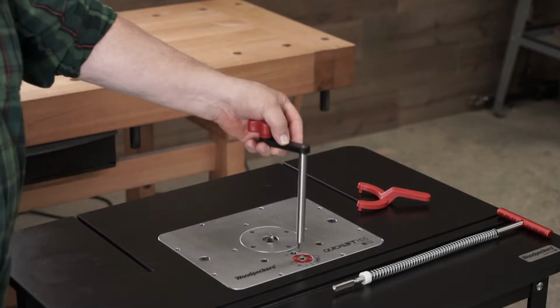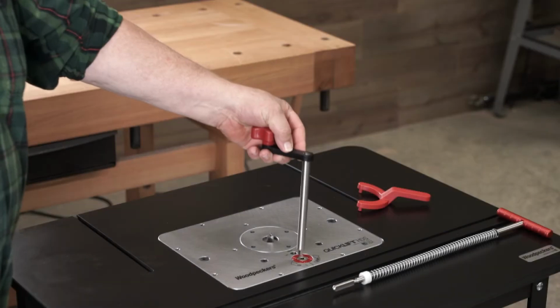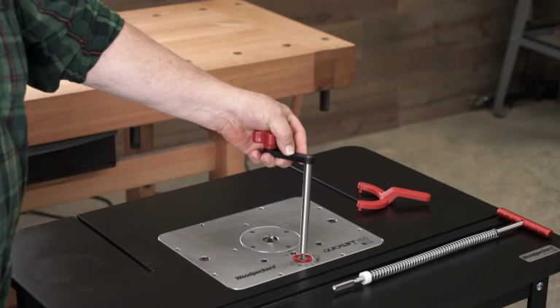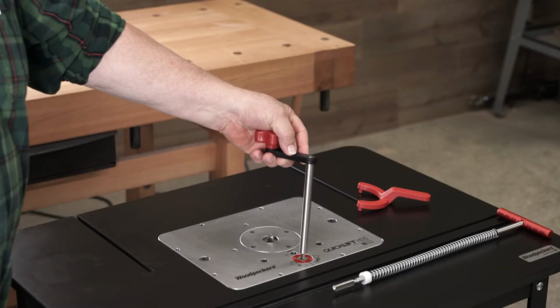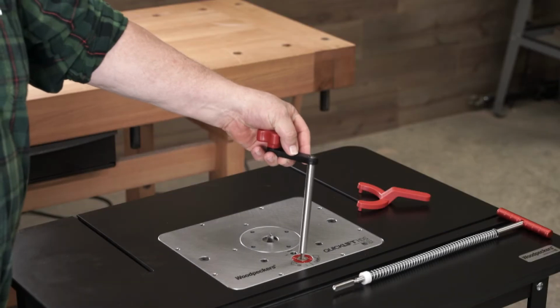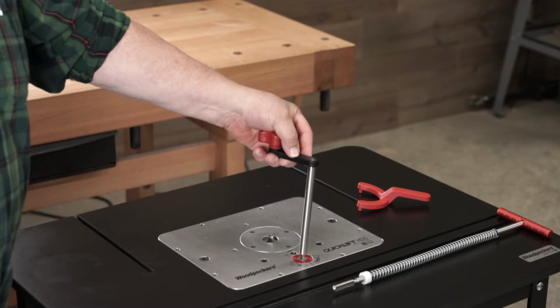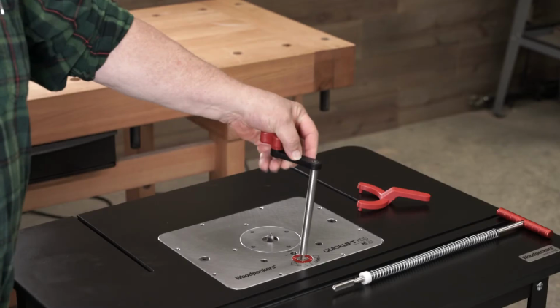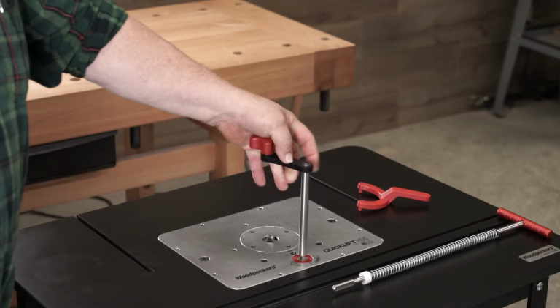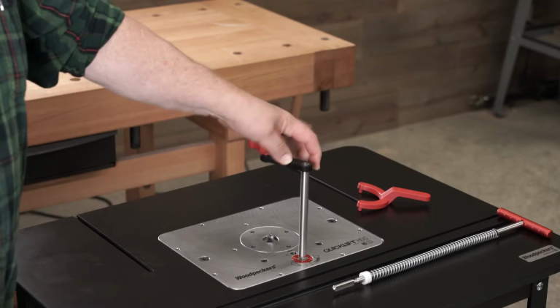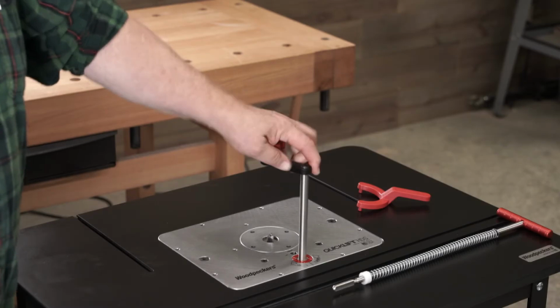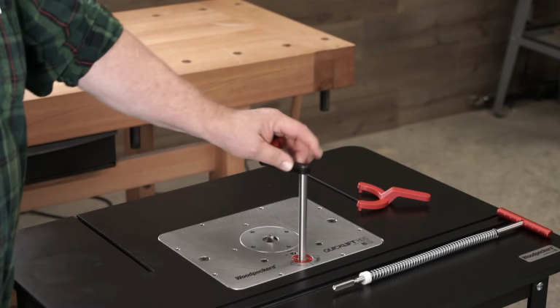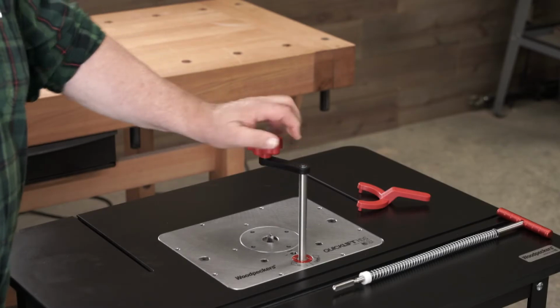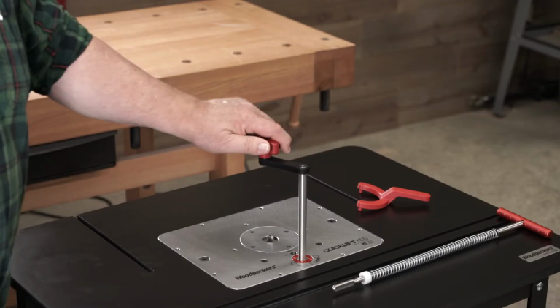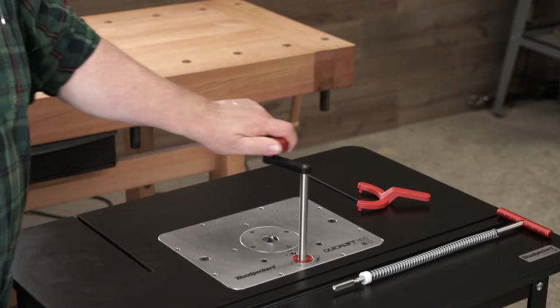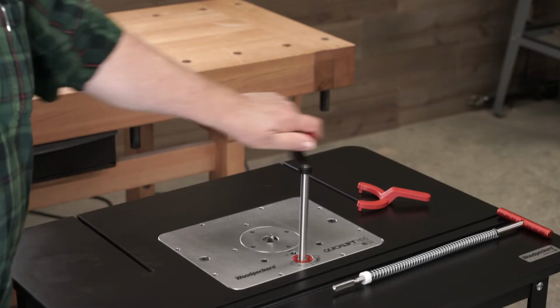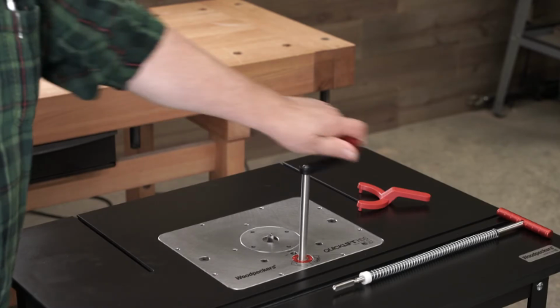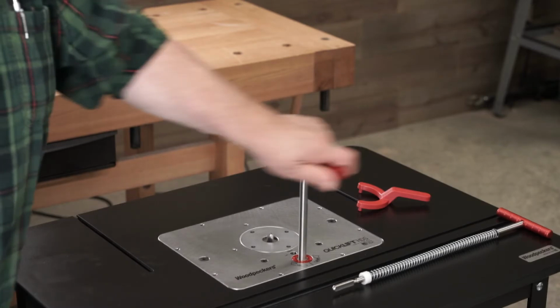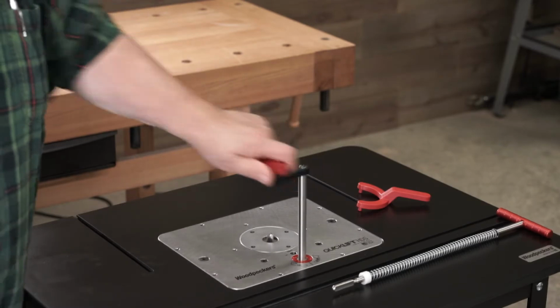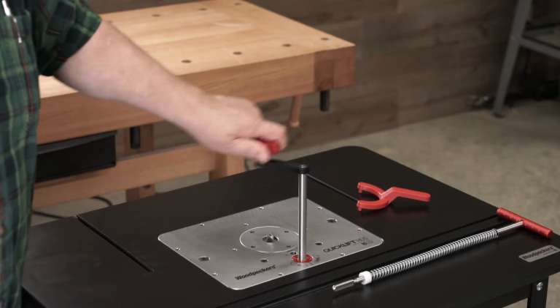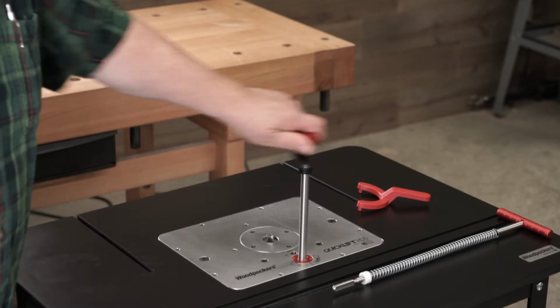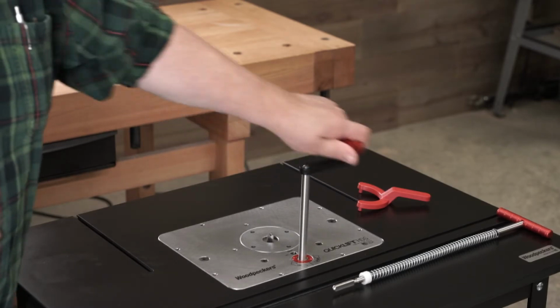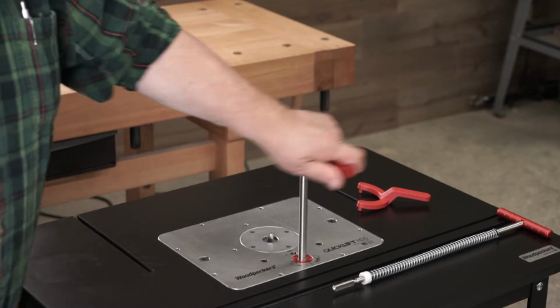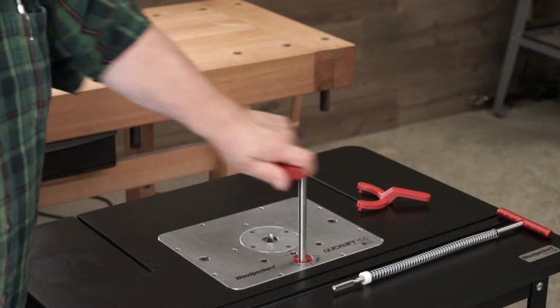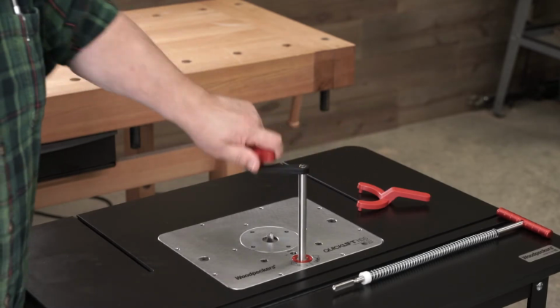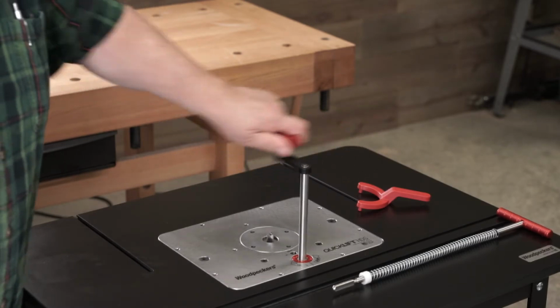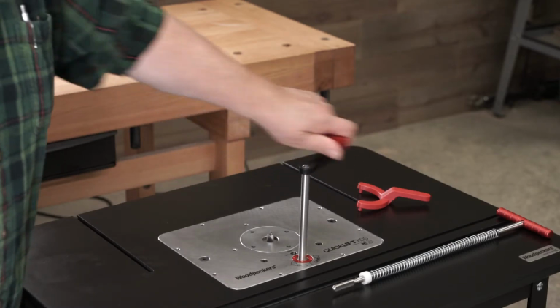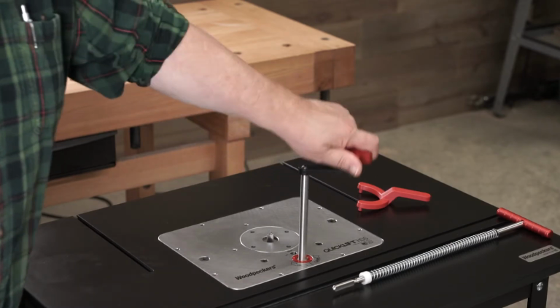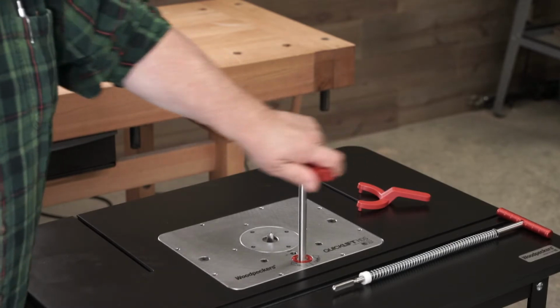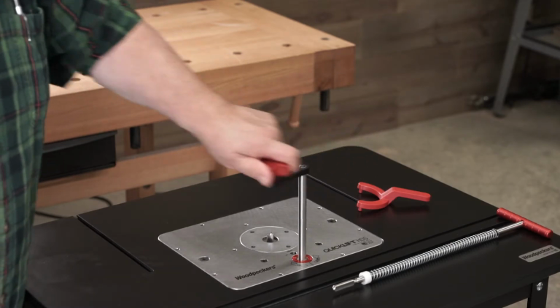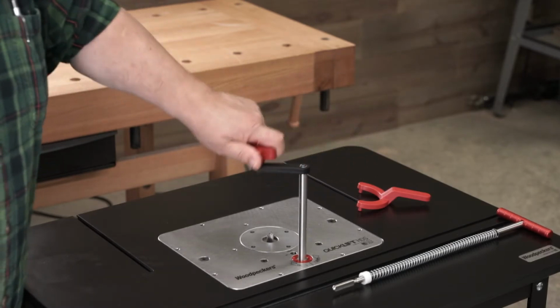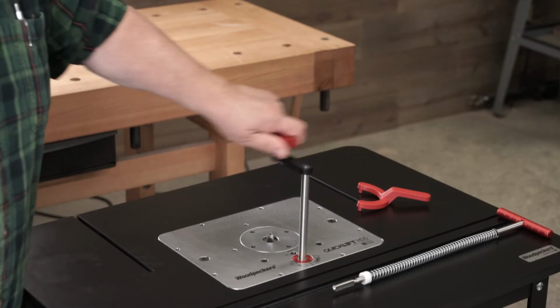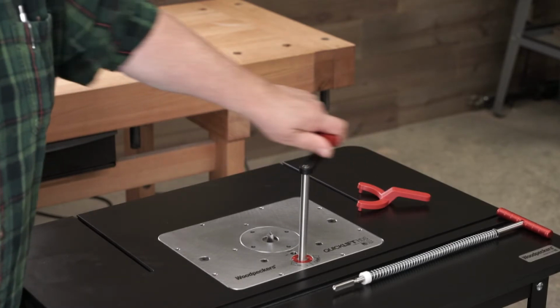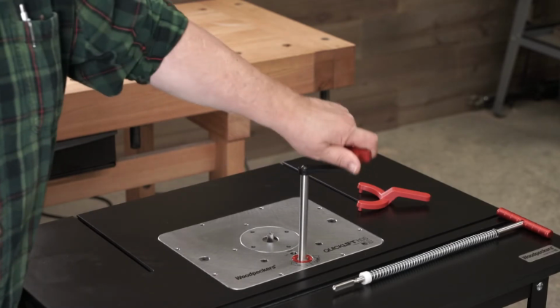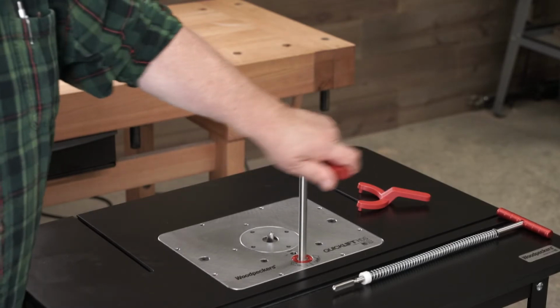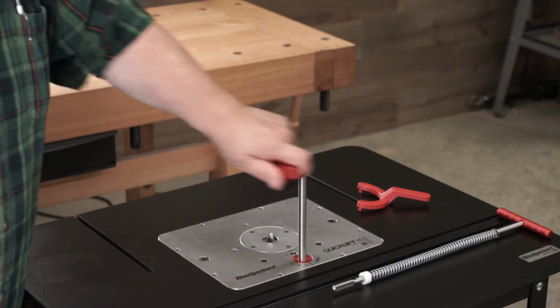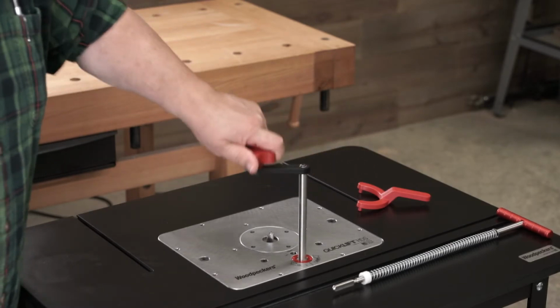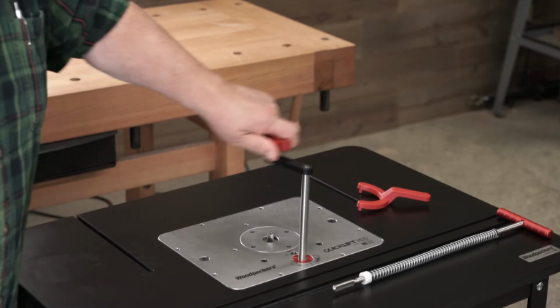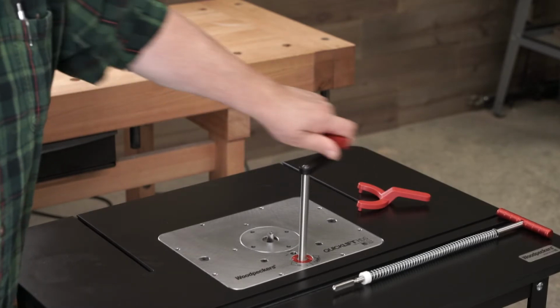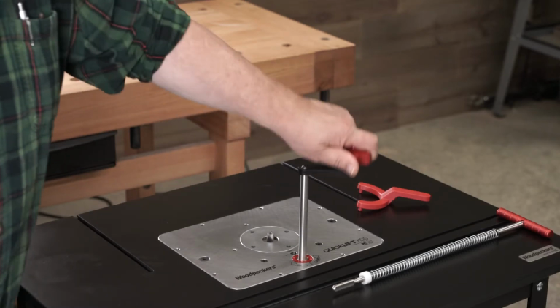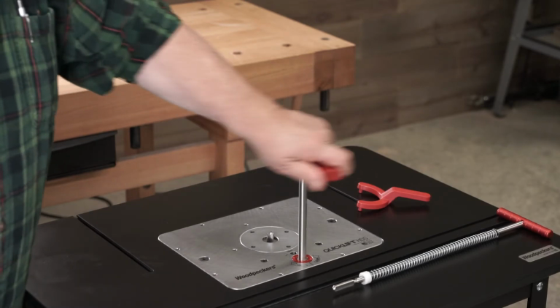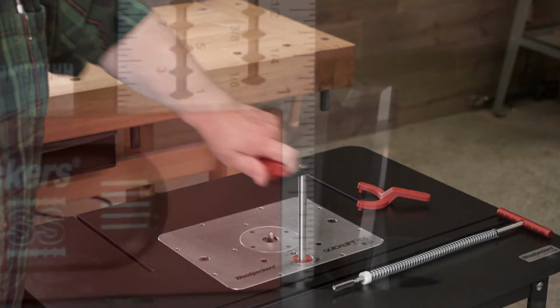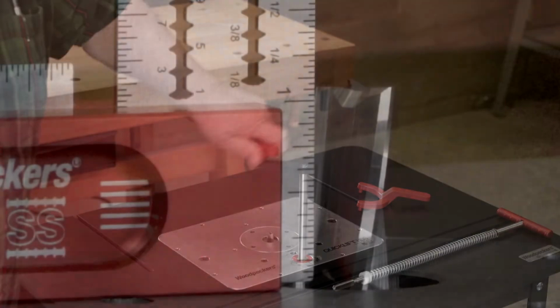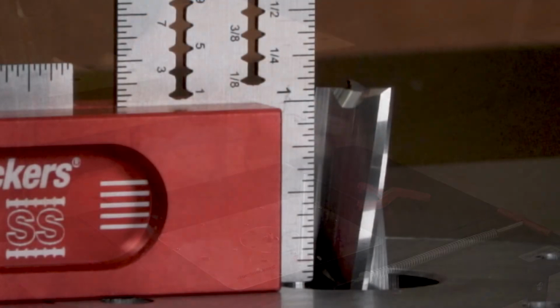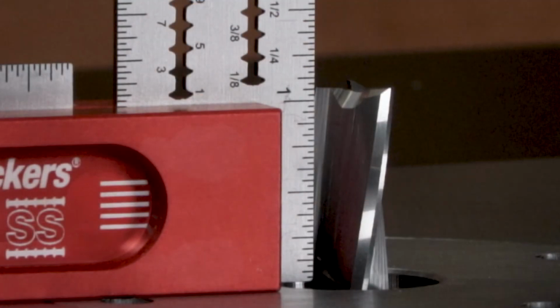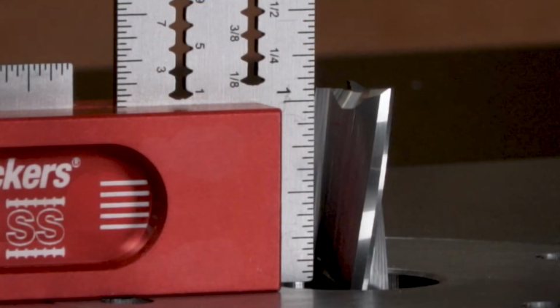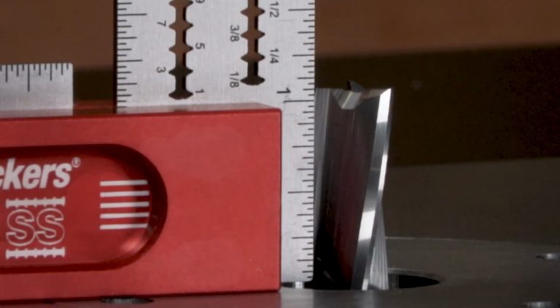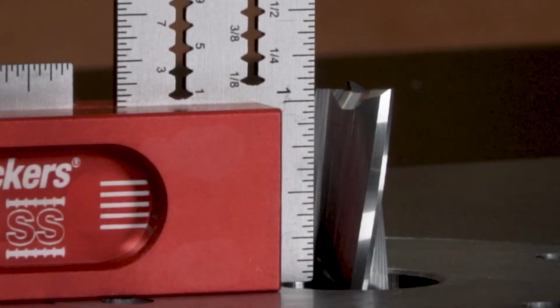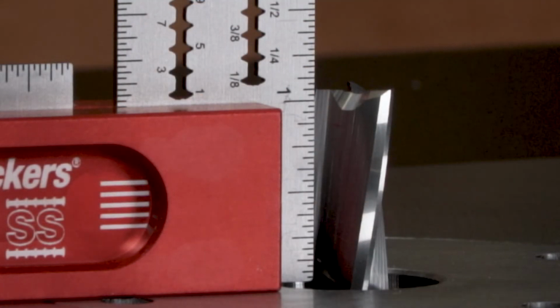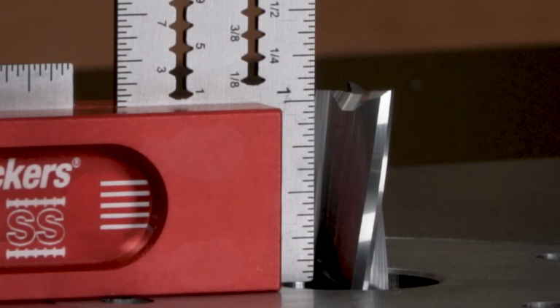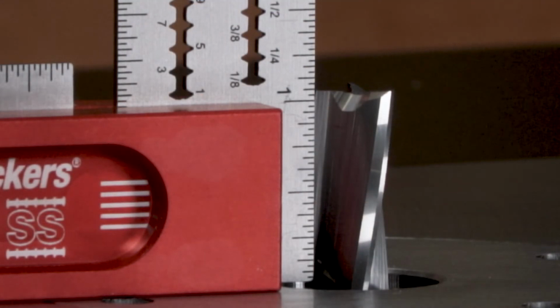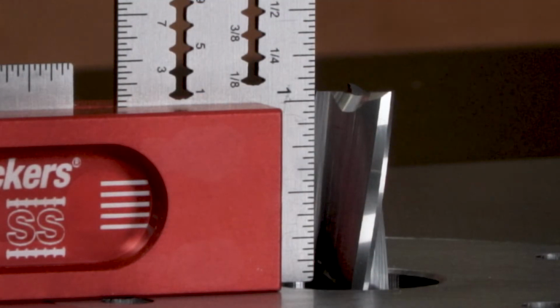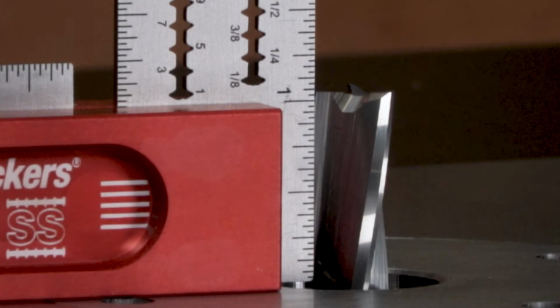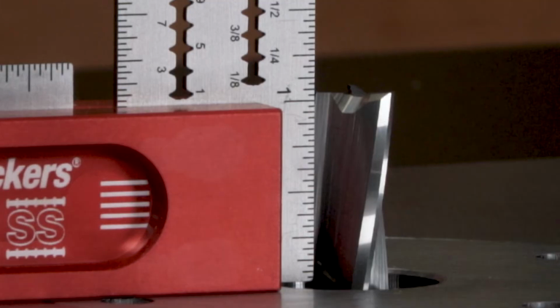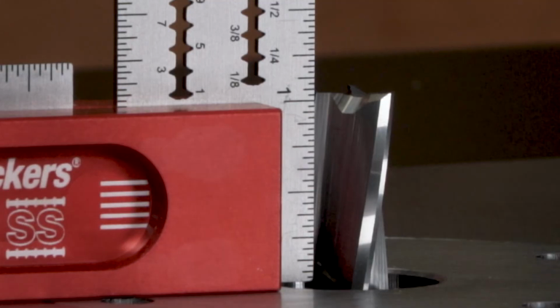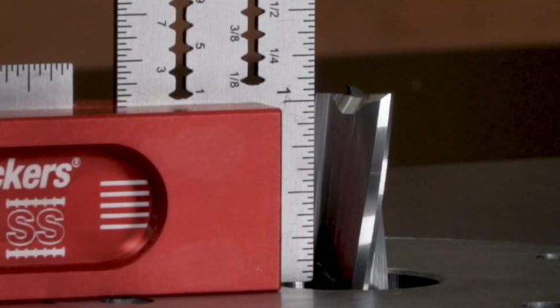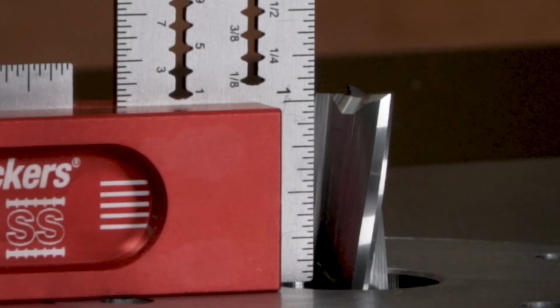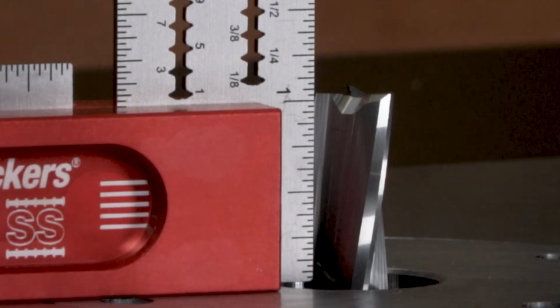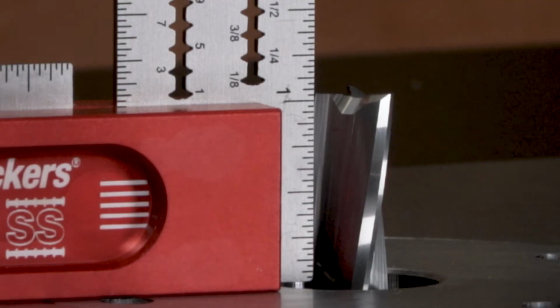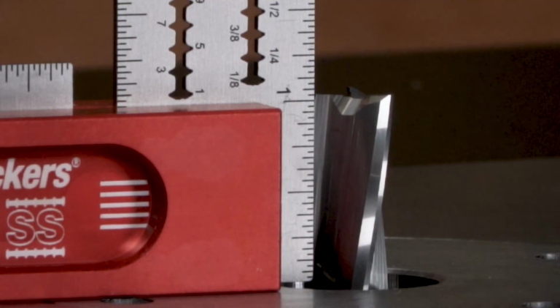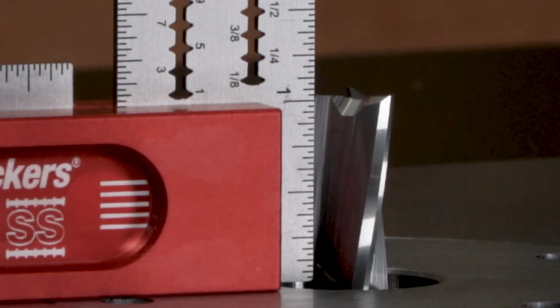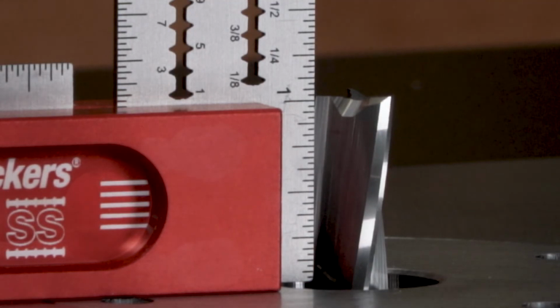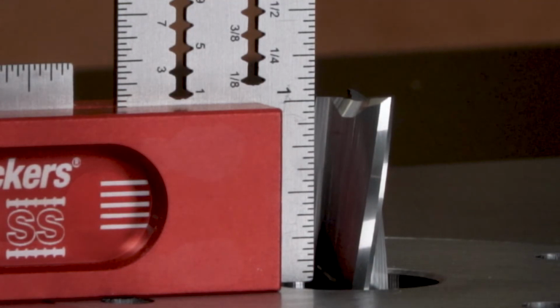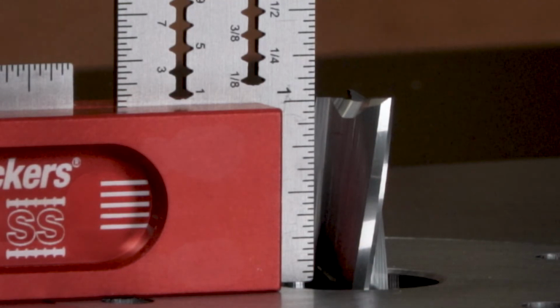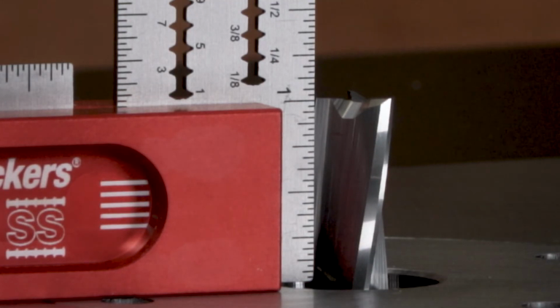Once roughly positioned, drop in the crank and fine tune the router bit height with 1/1,000th of an inch precision.